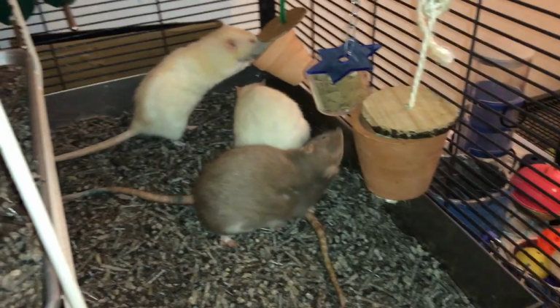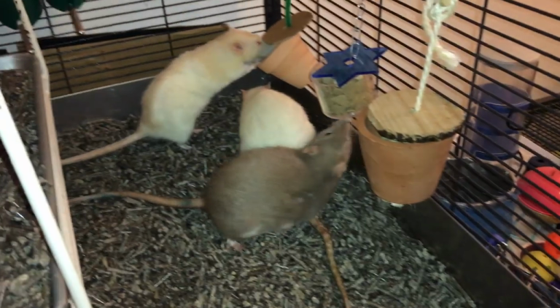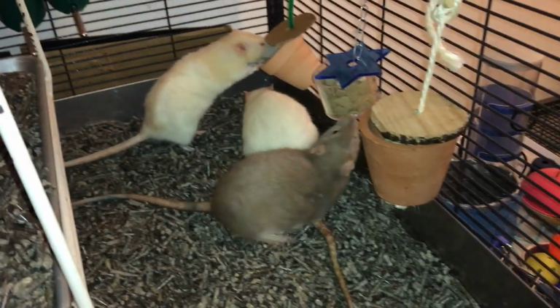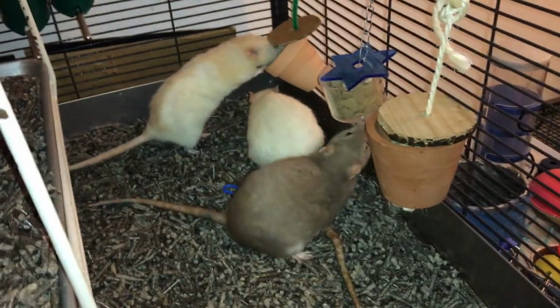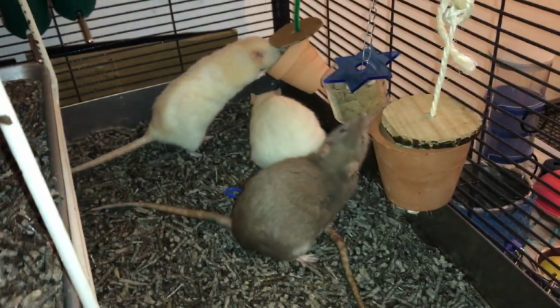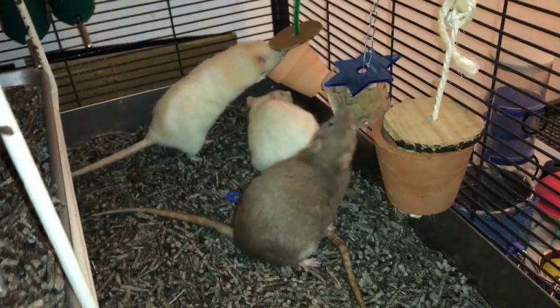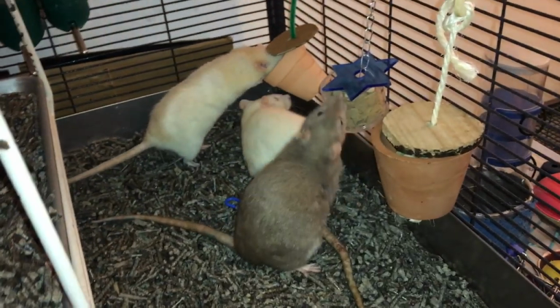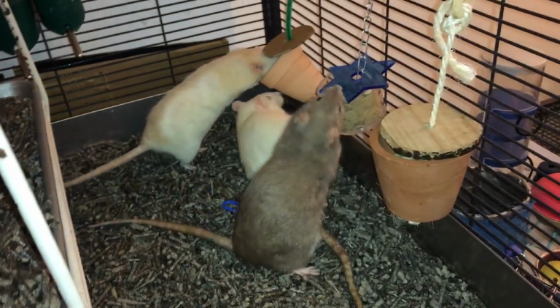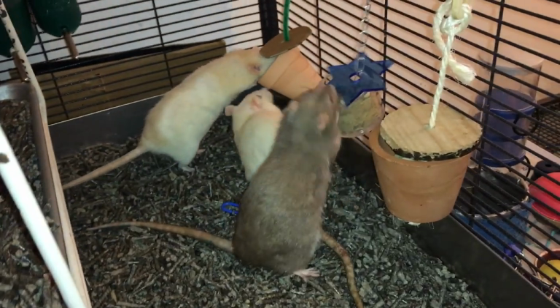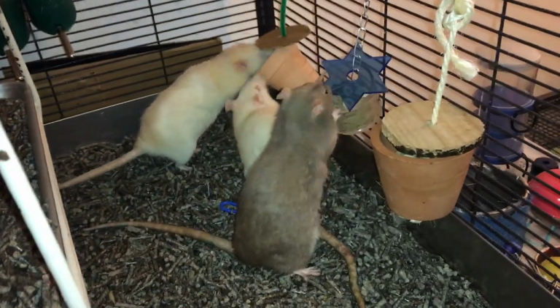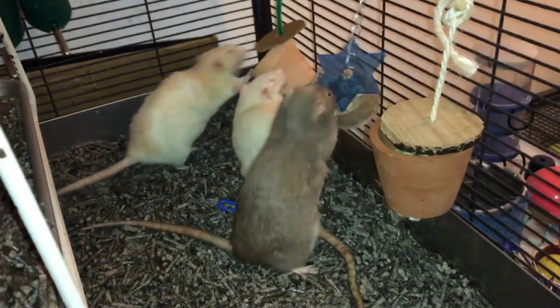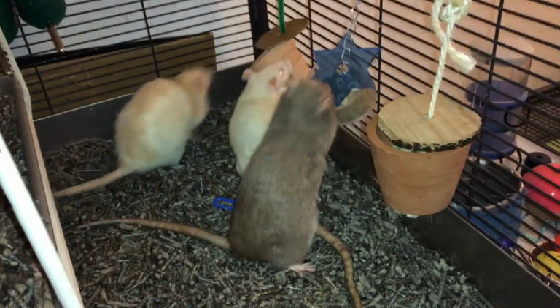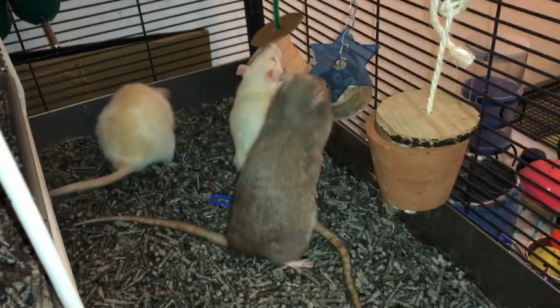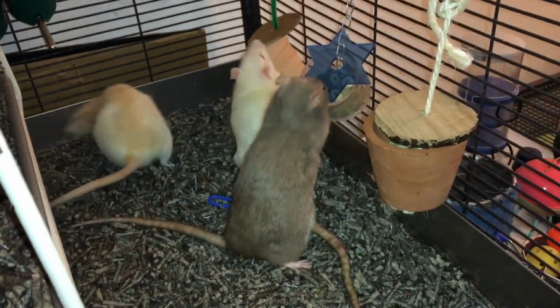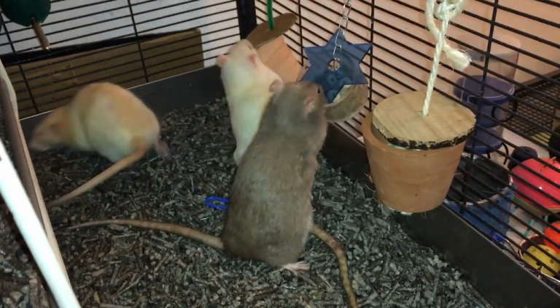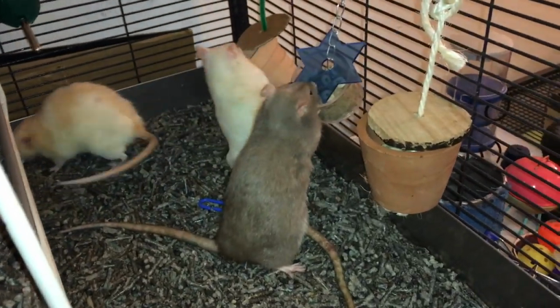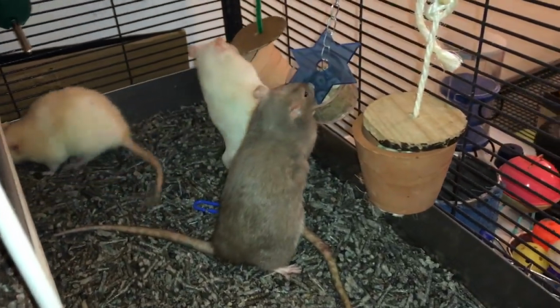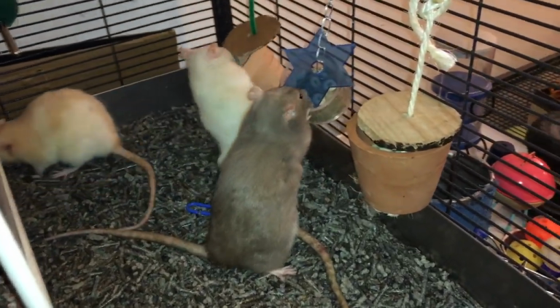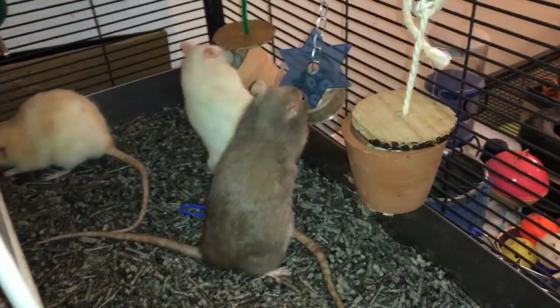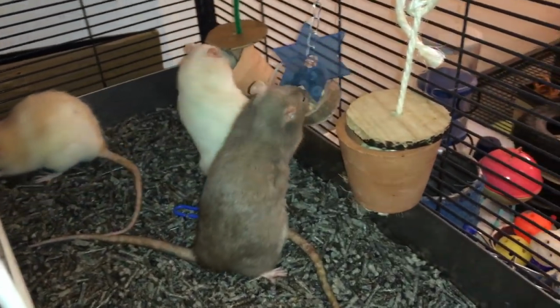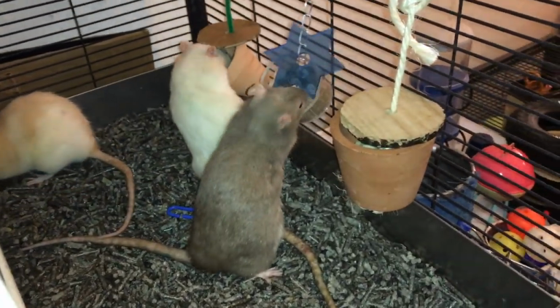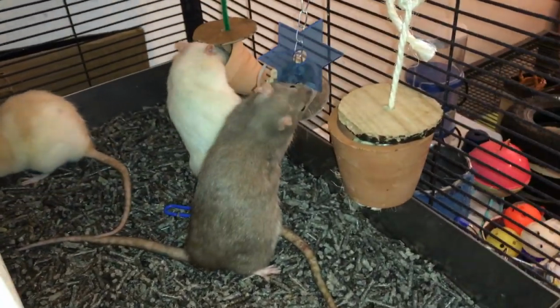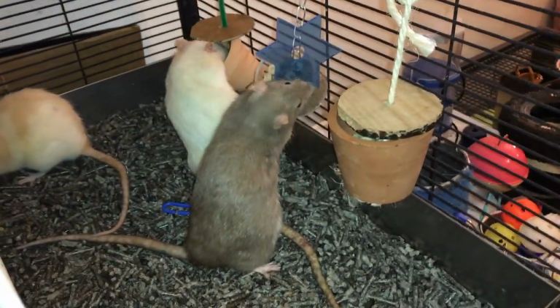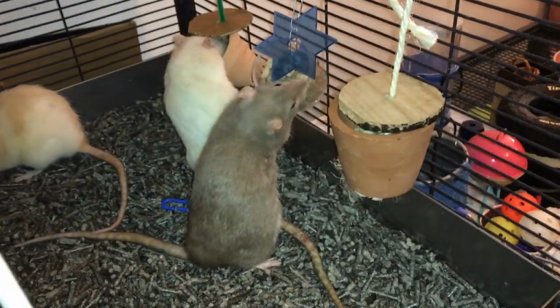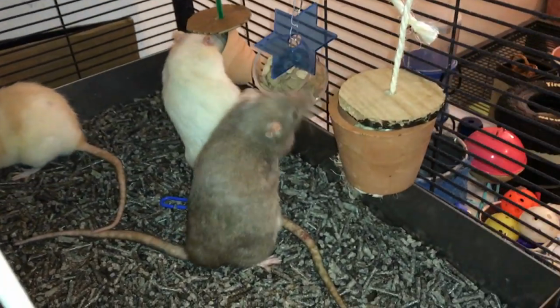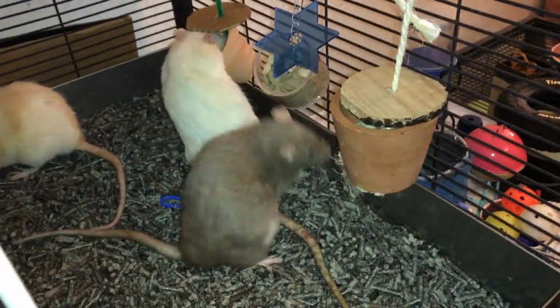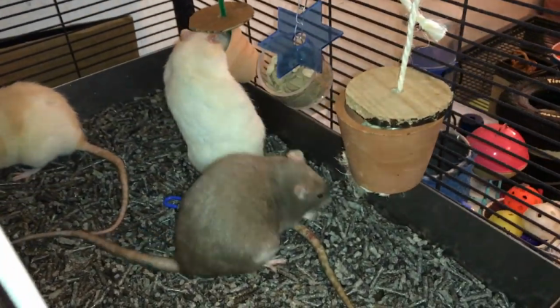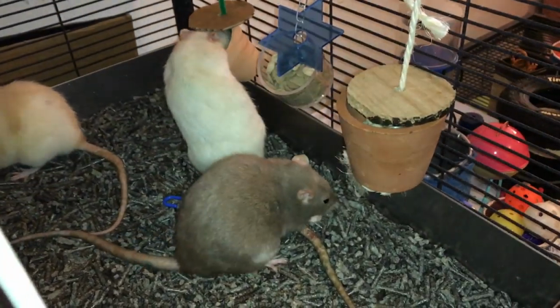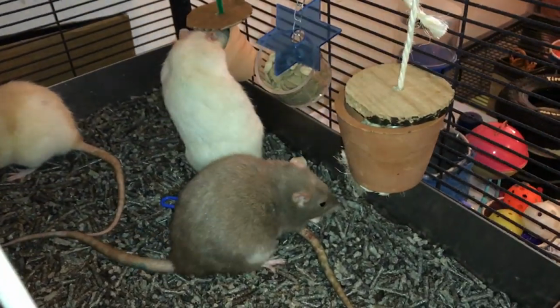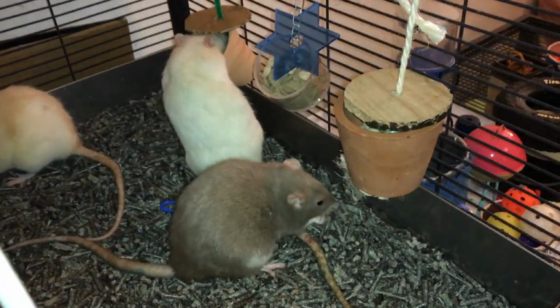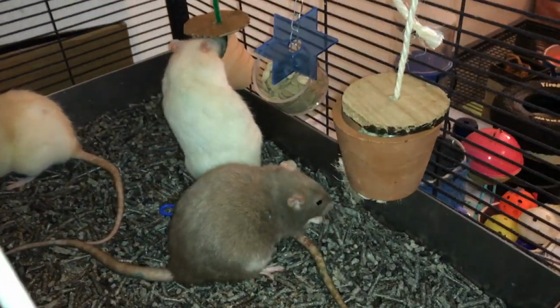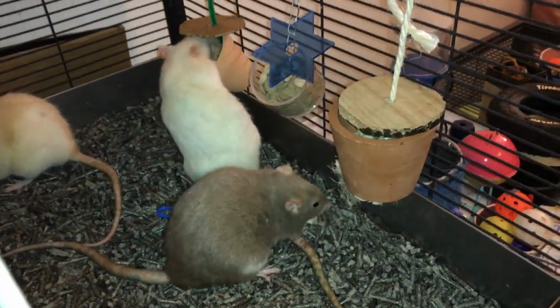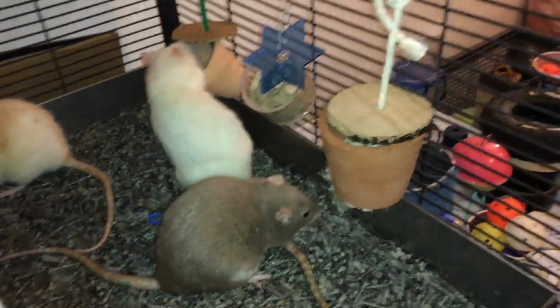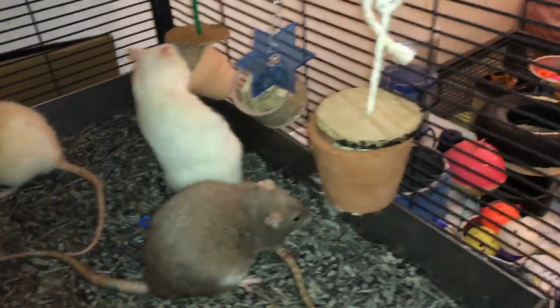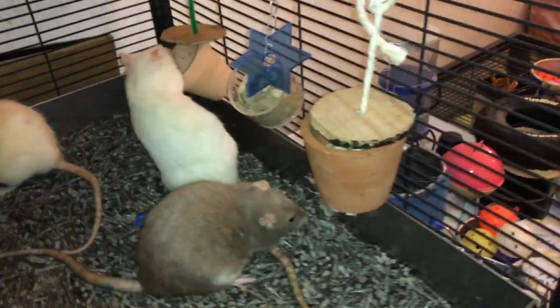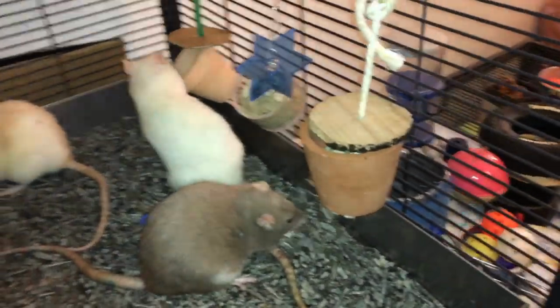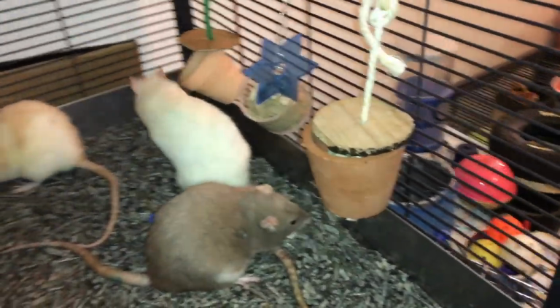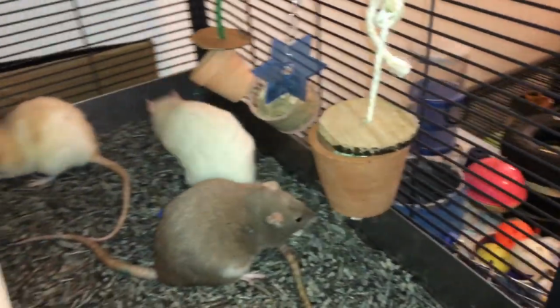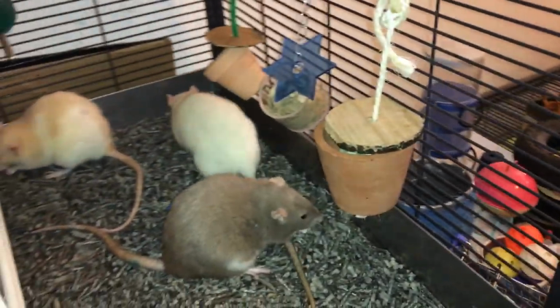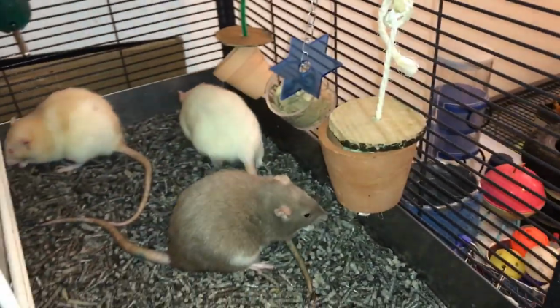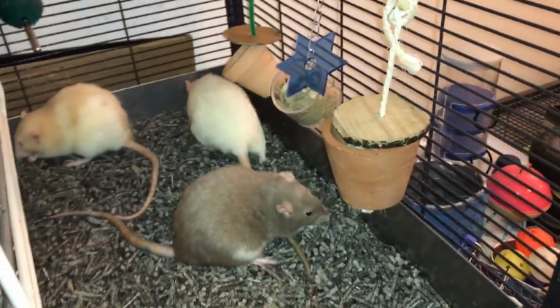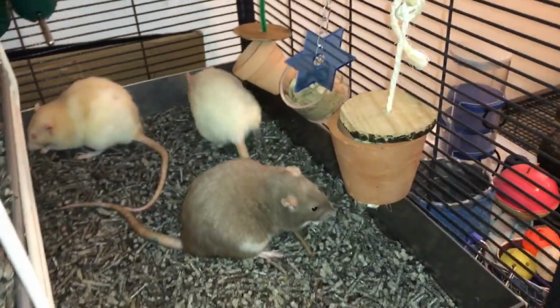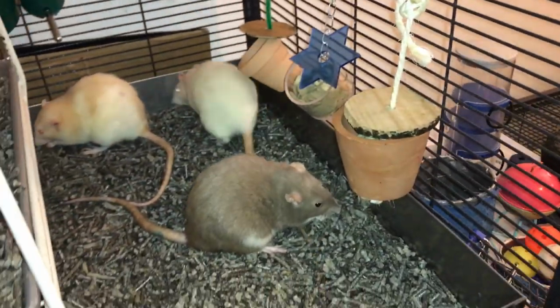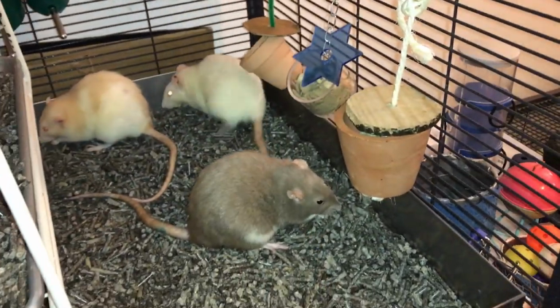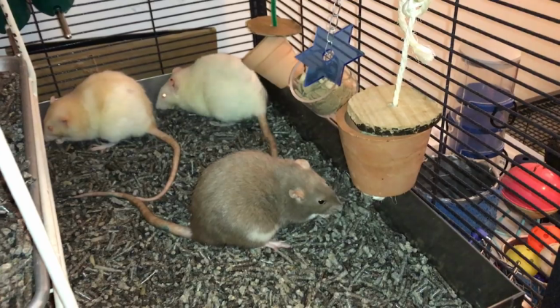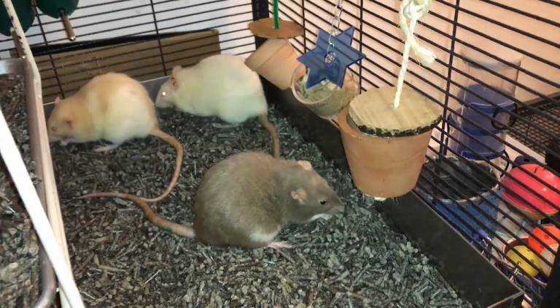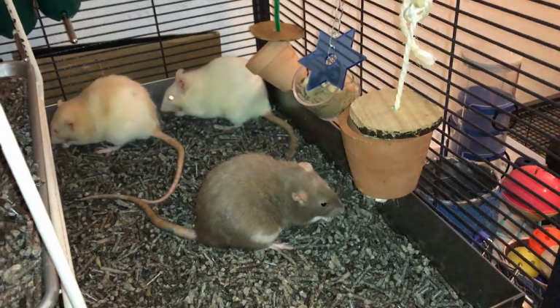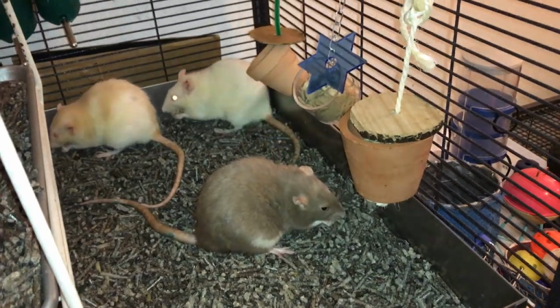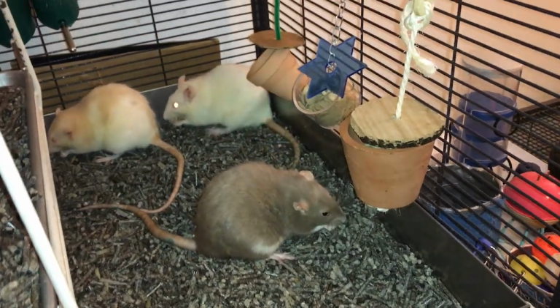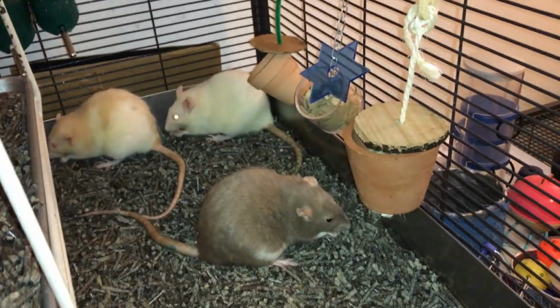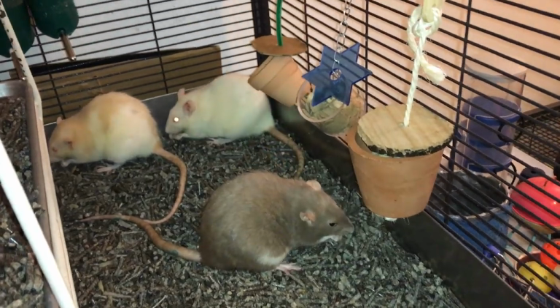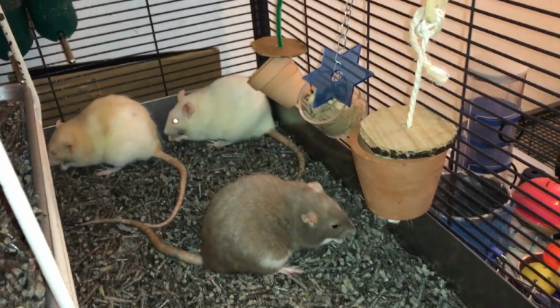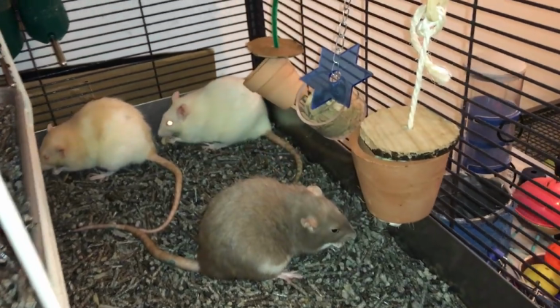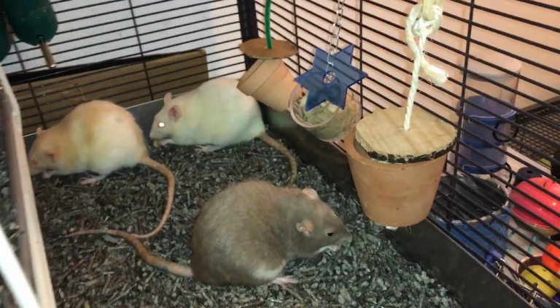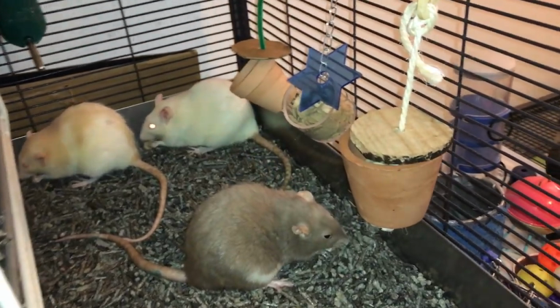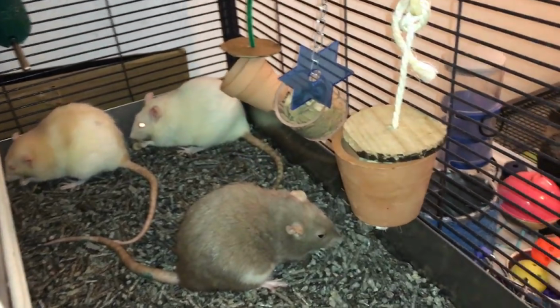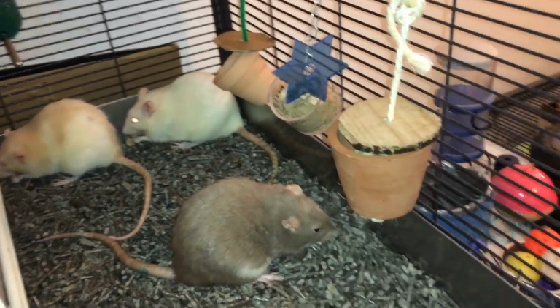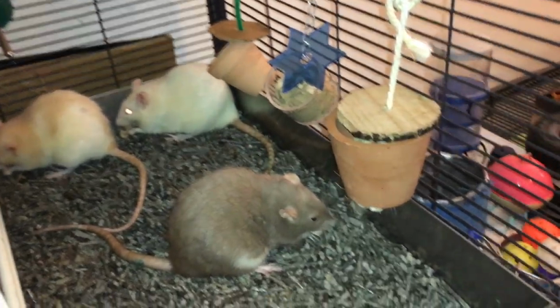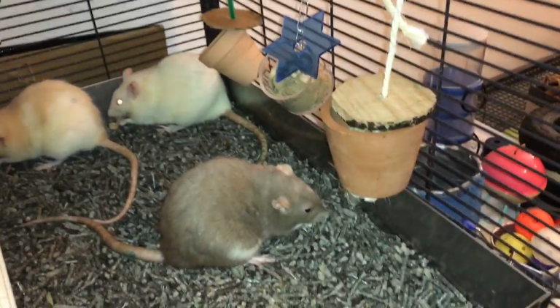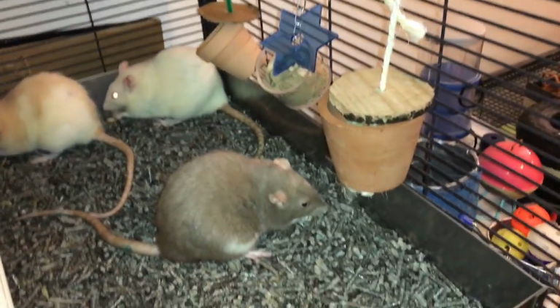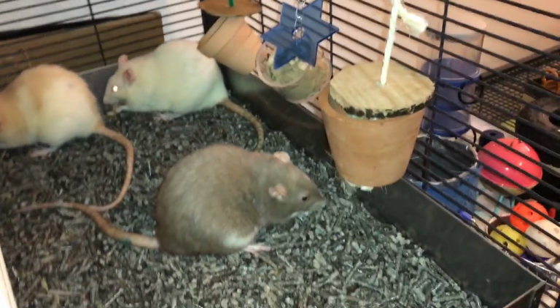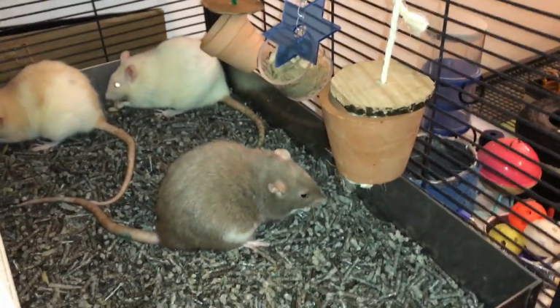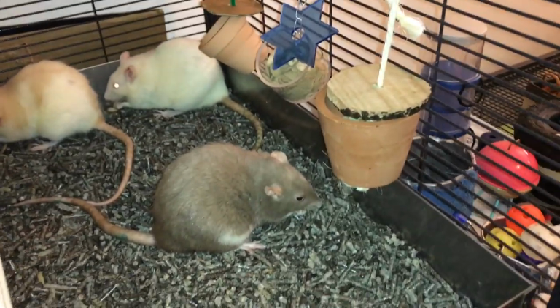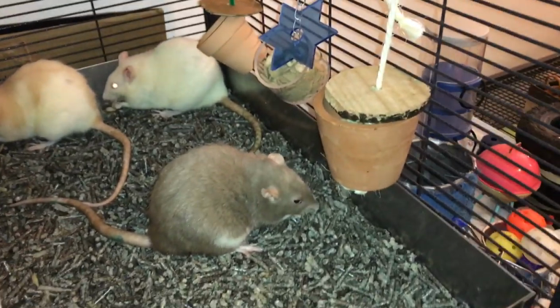Hello everyone, Shadow the Rat, and for today's Foraging Friday, I am going to be reviewing these foraging toys.